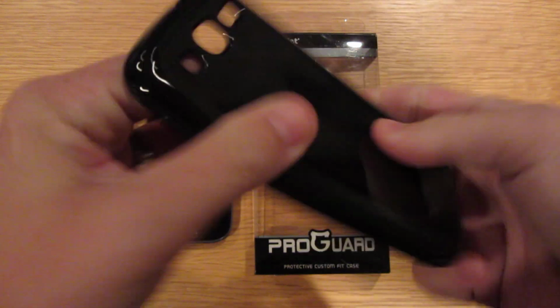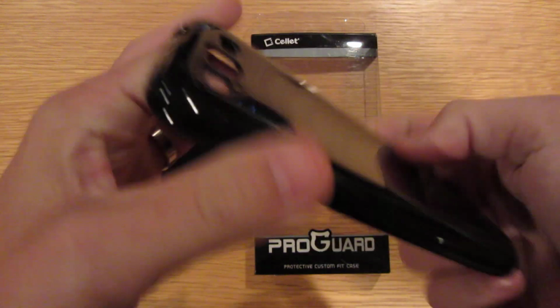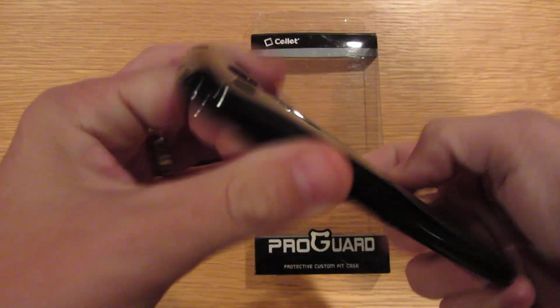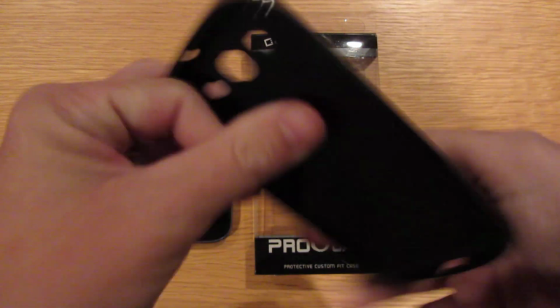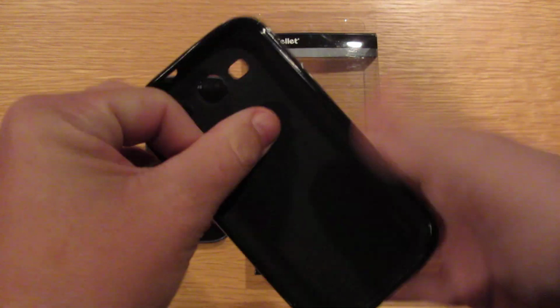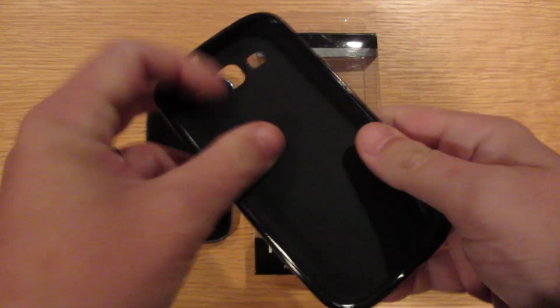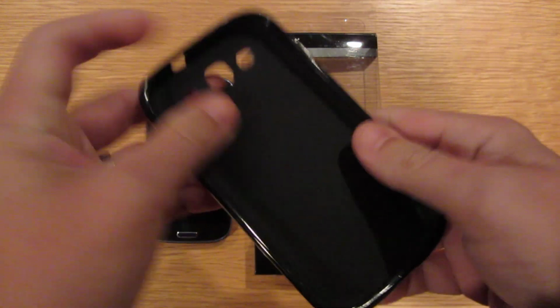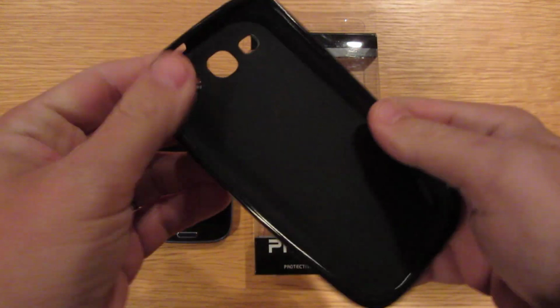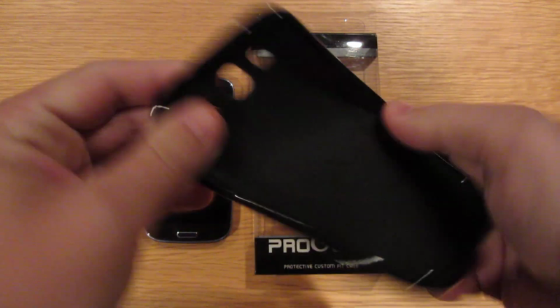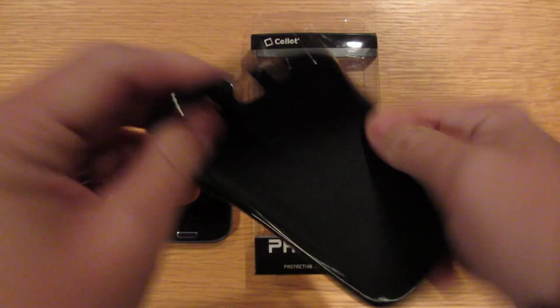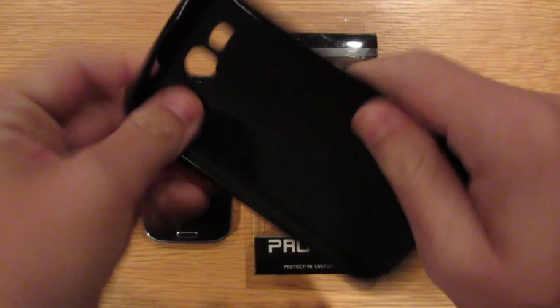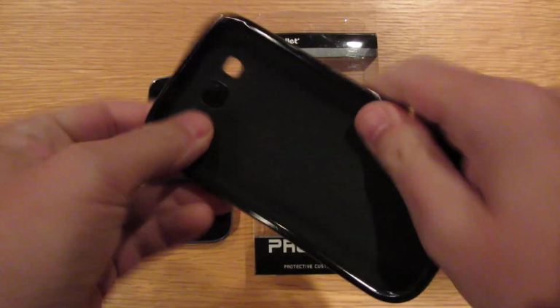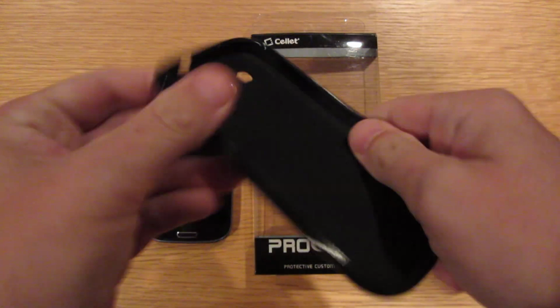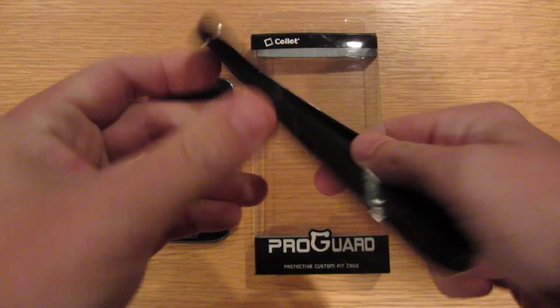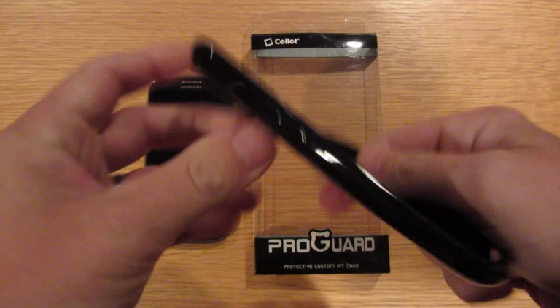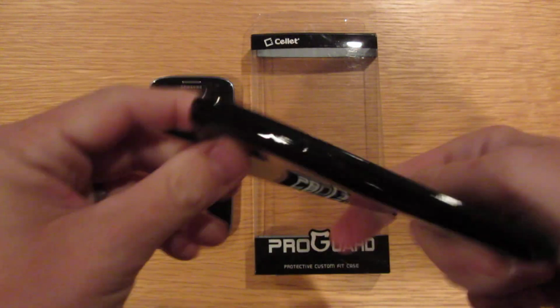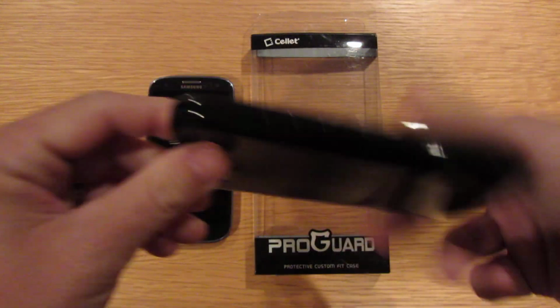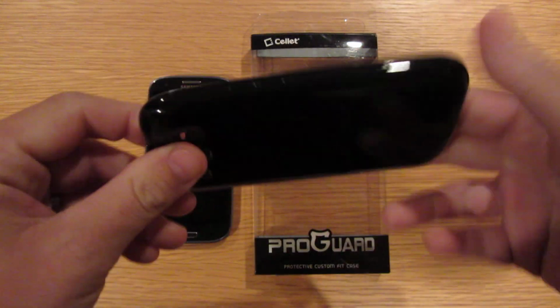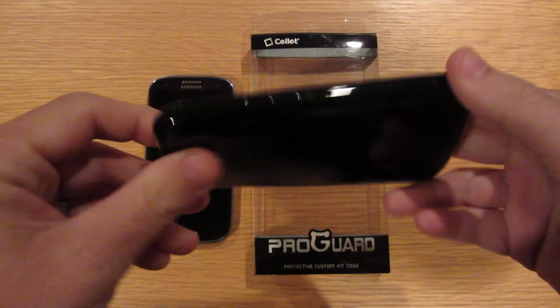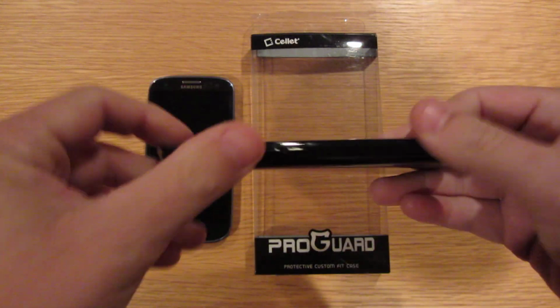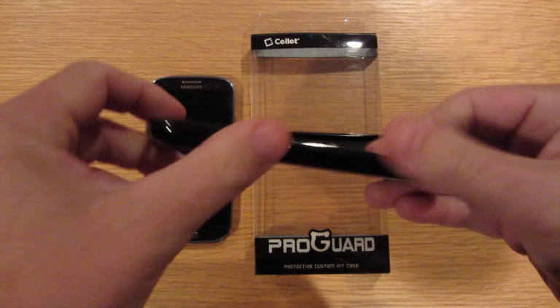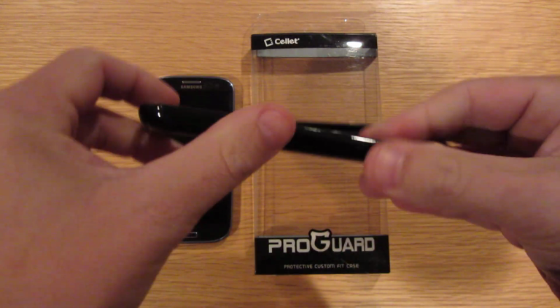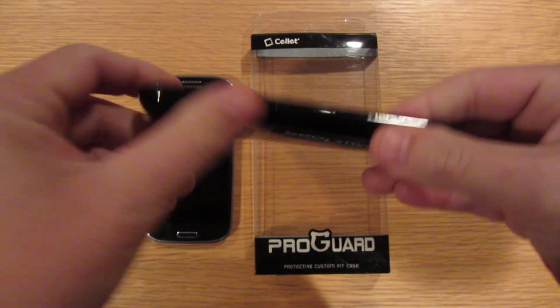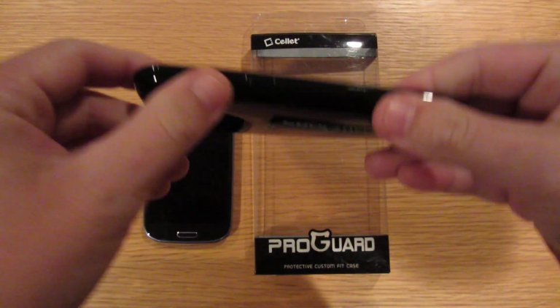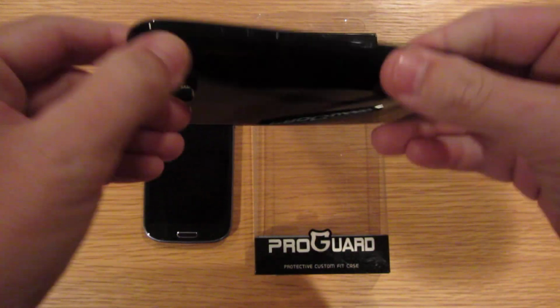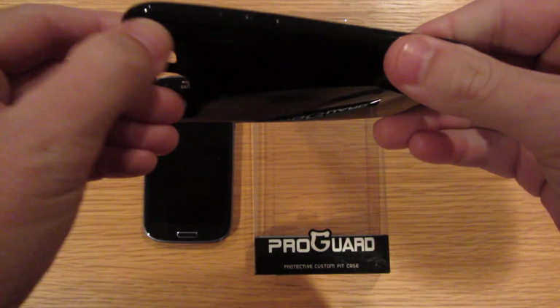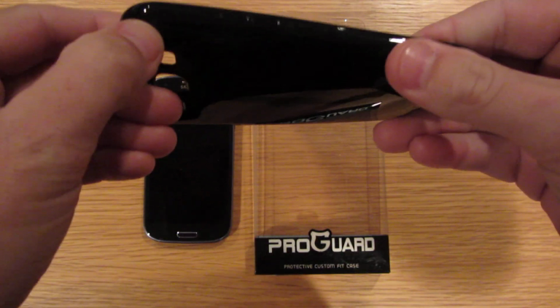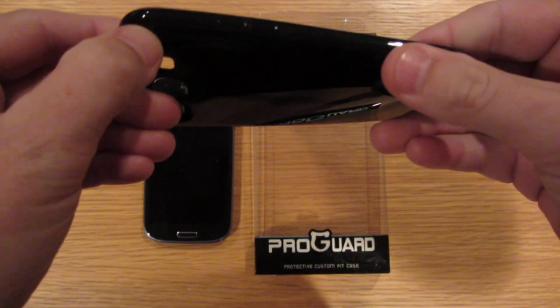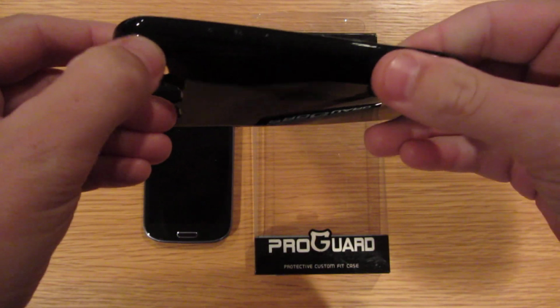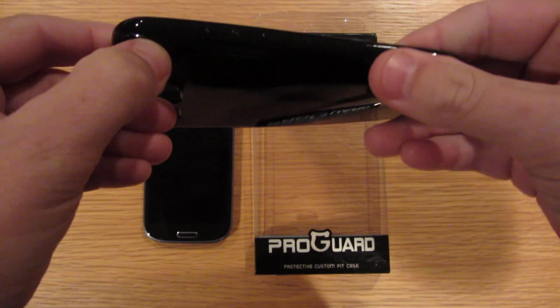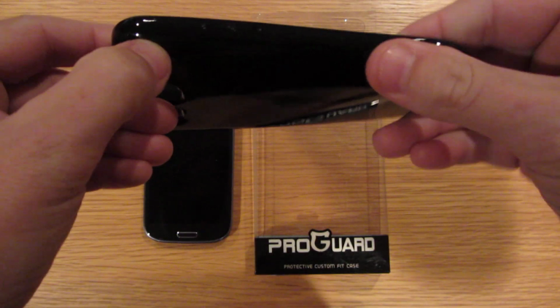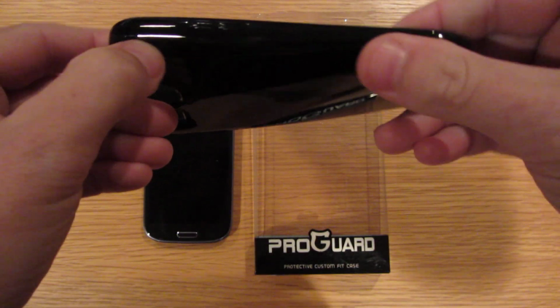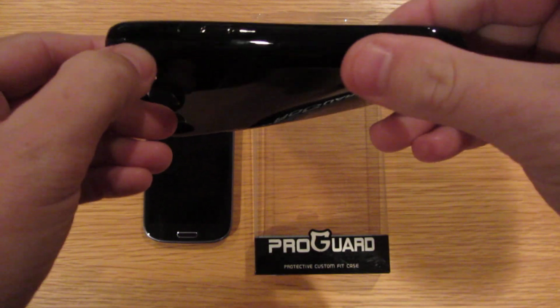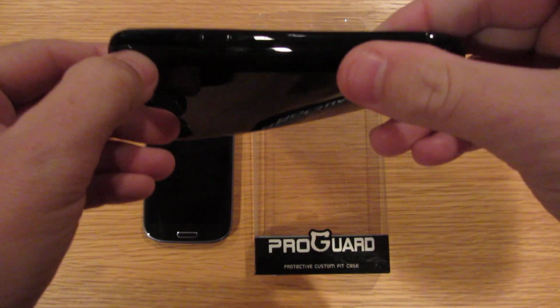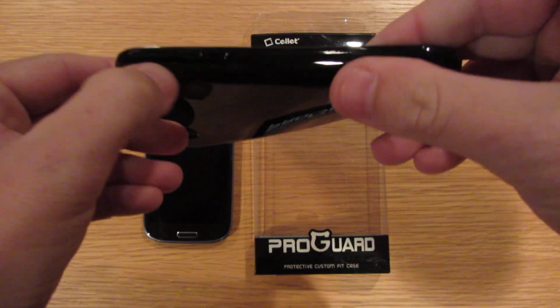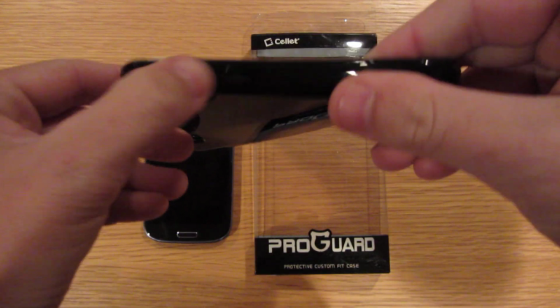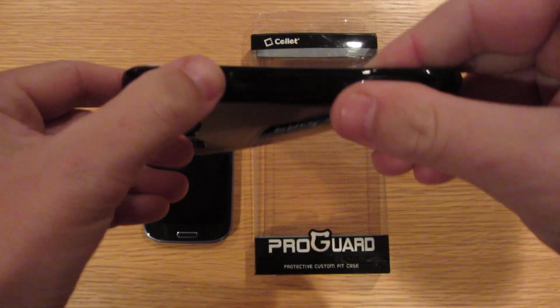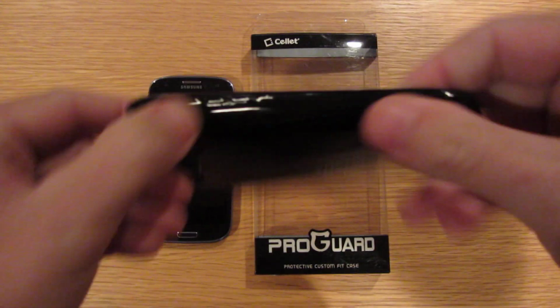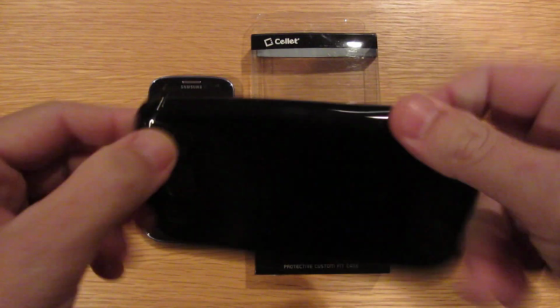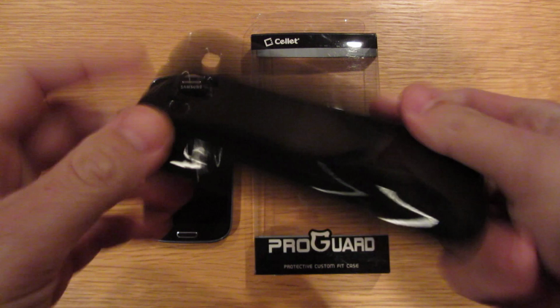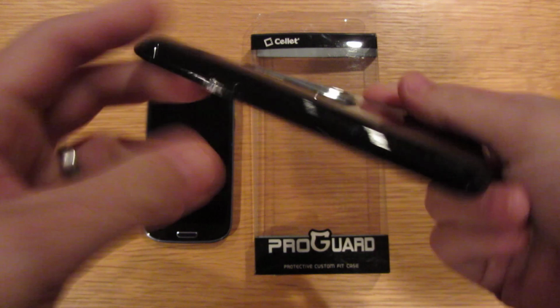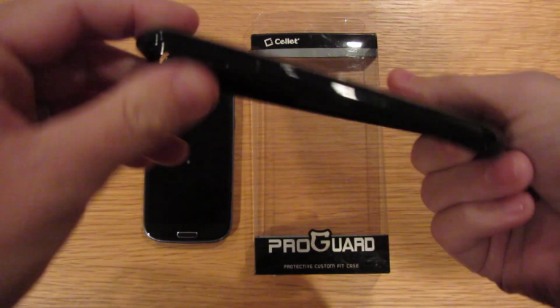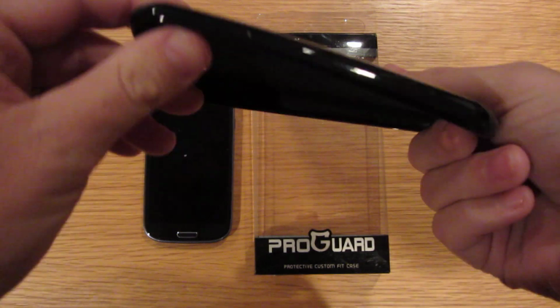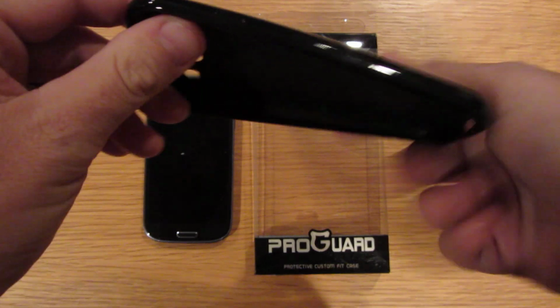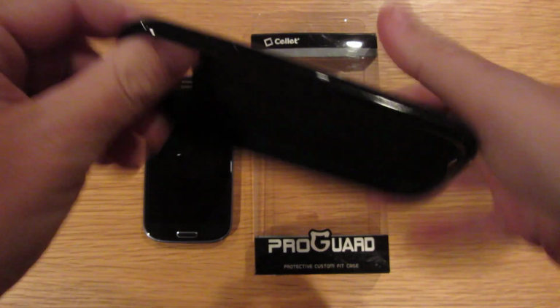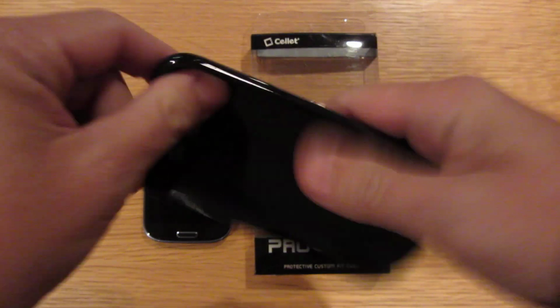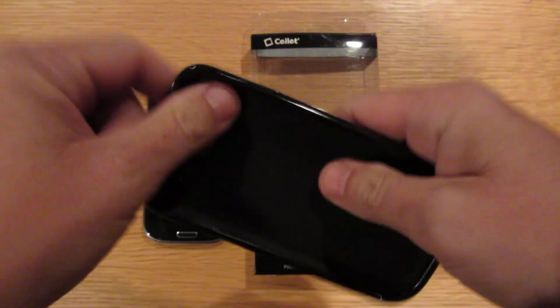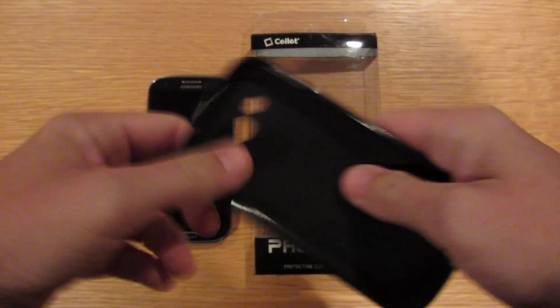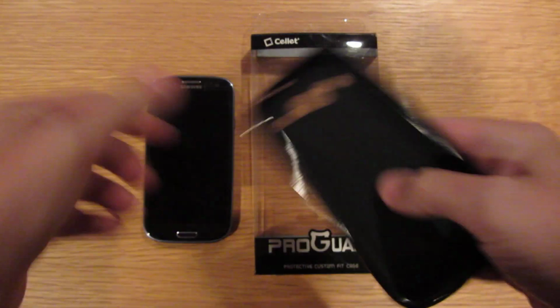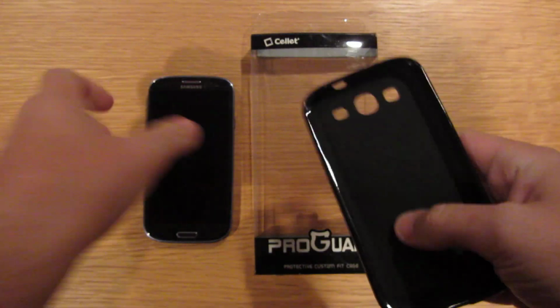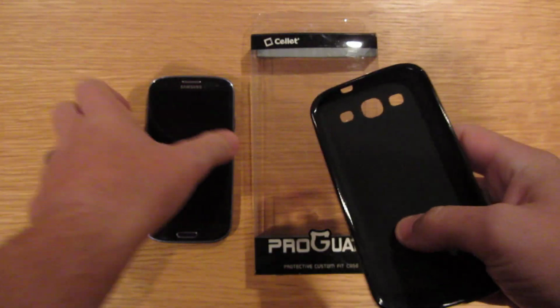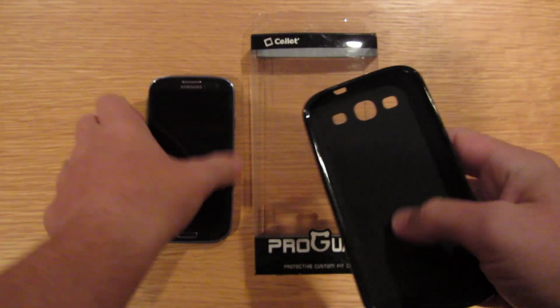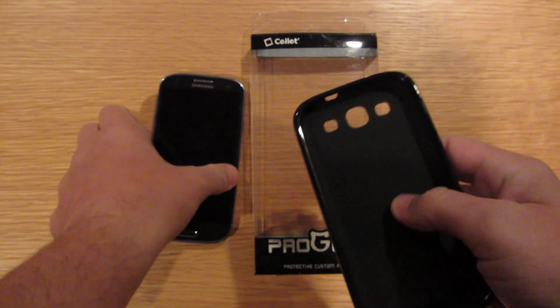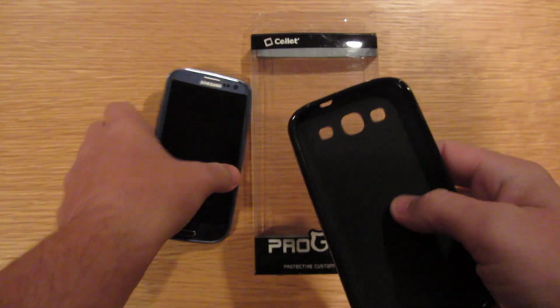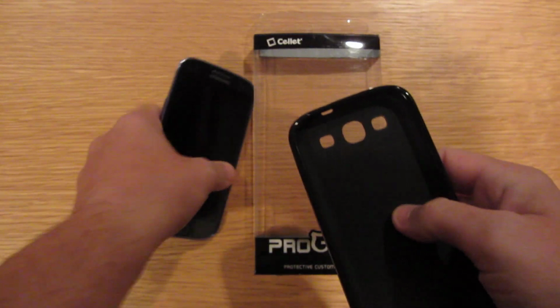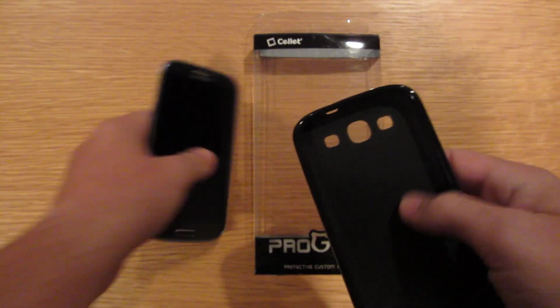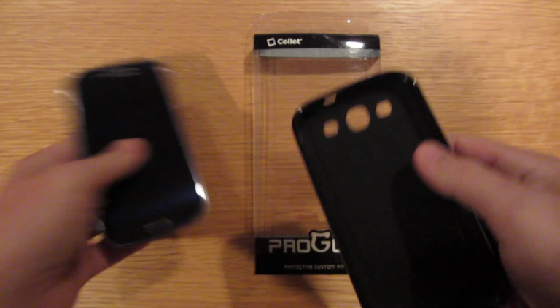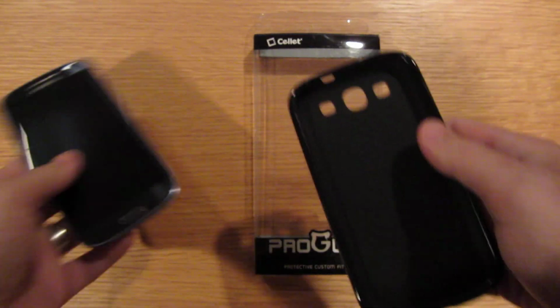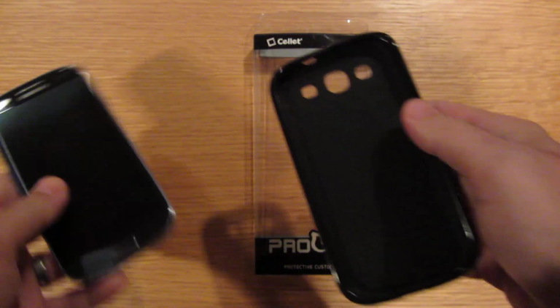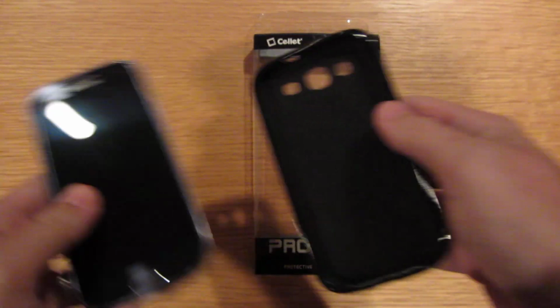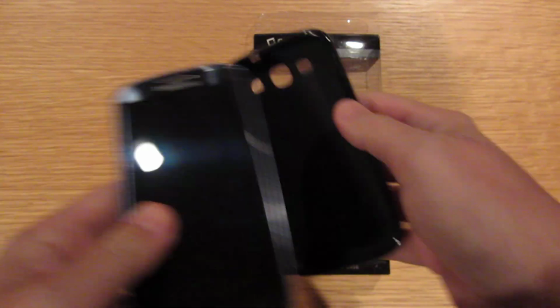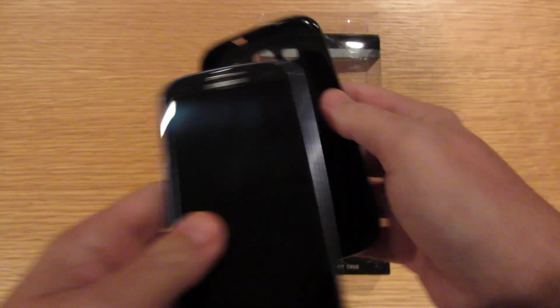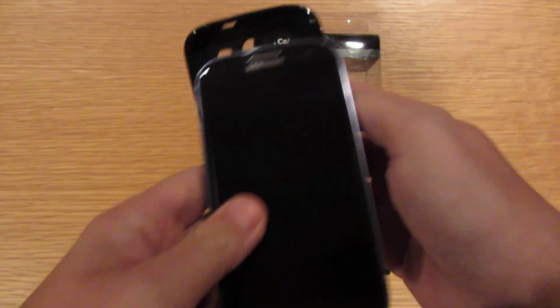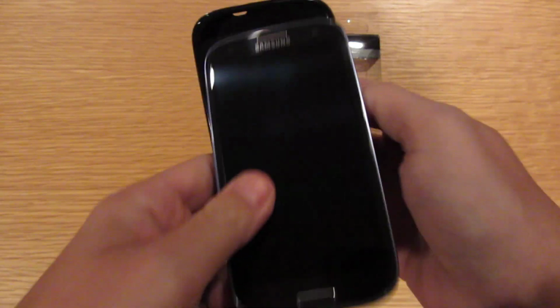Very flexible. It's going to cover all the ports nicely. So let's try it on.